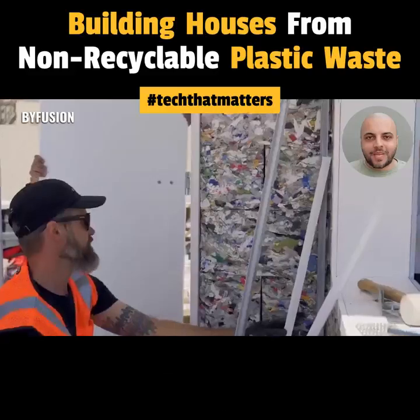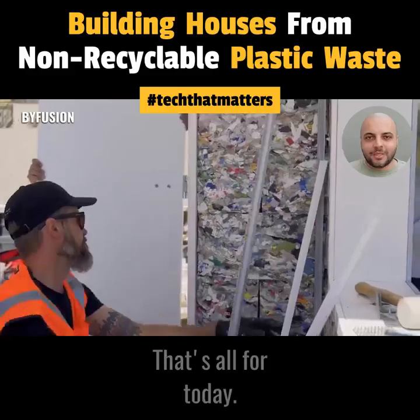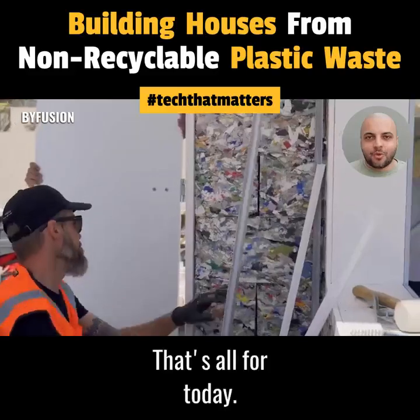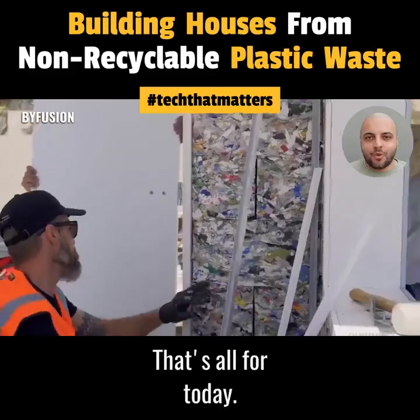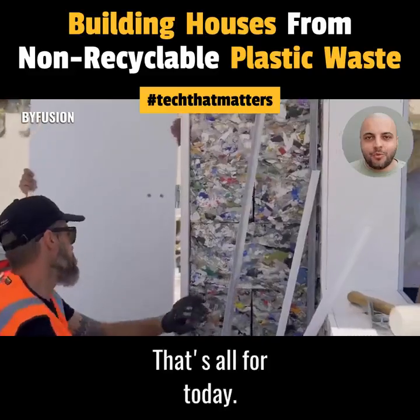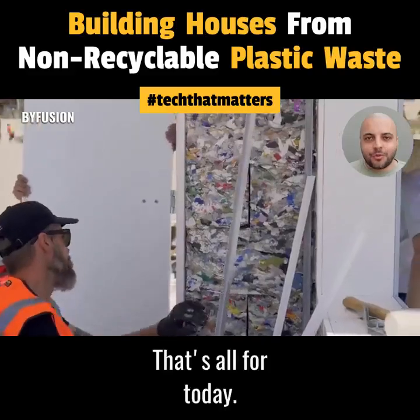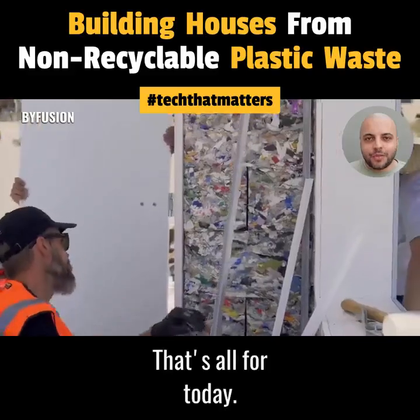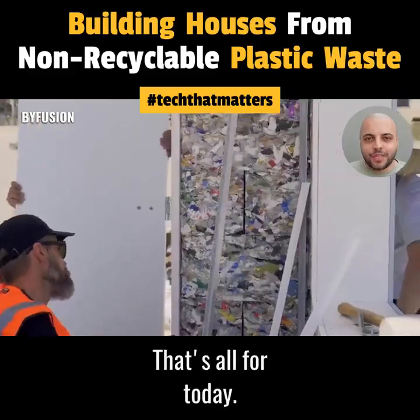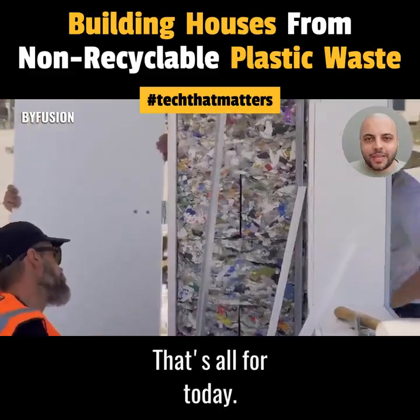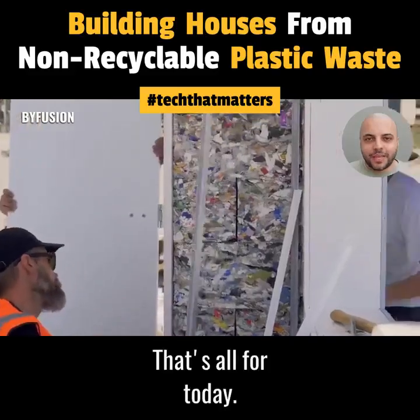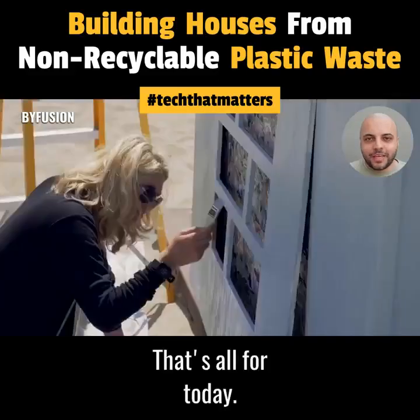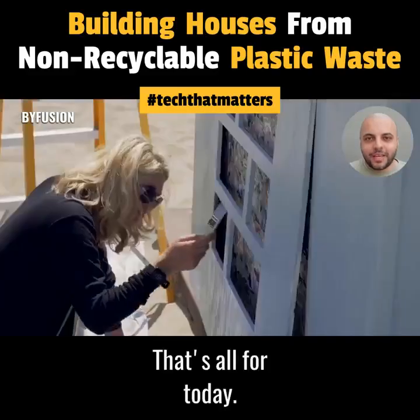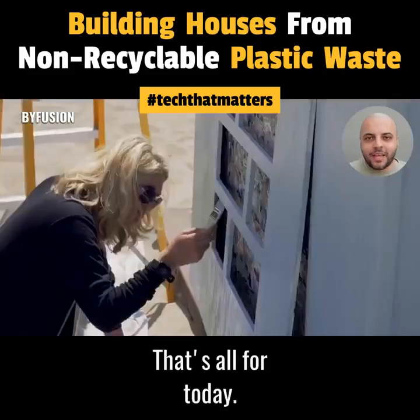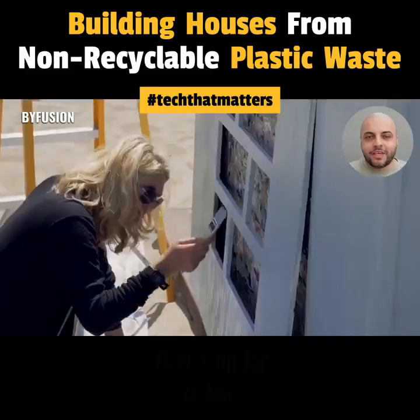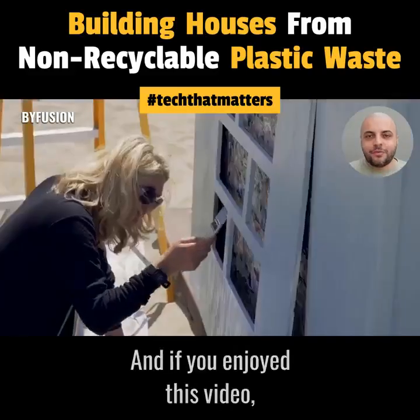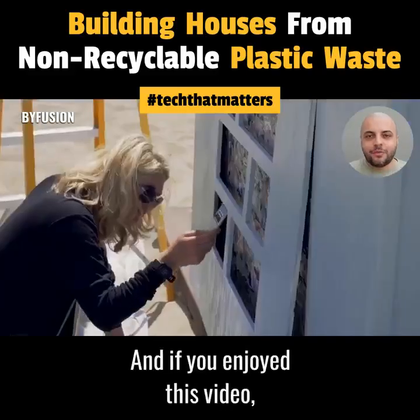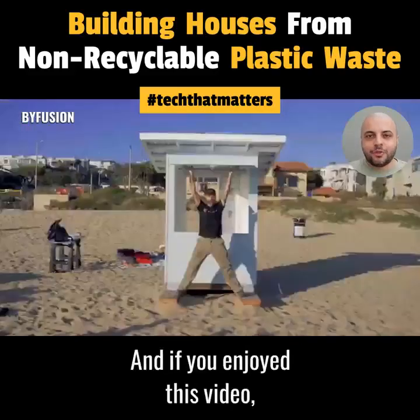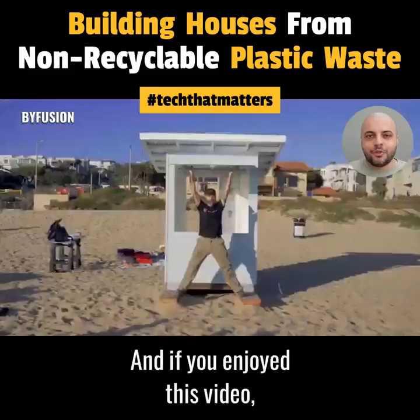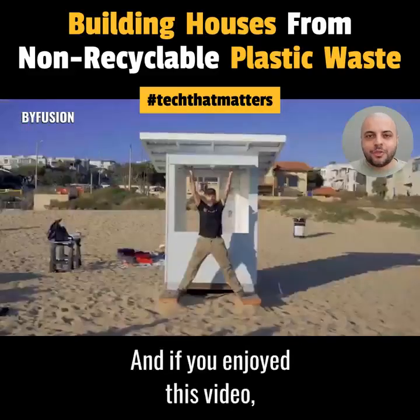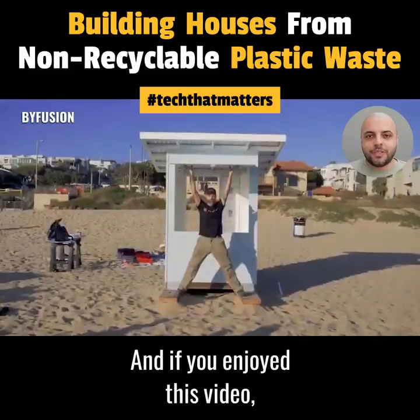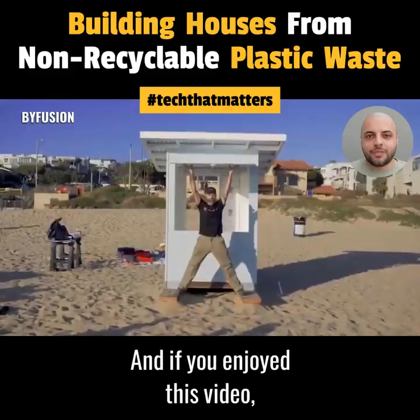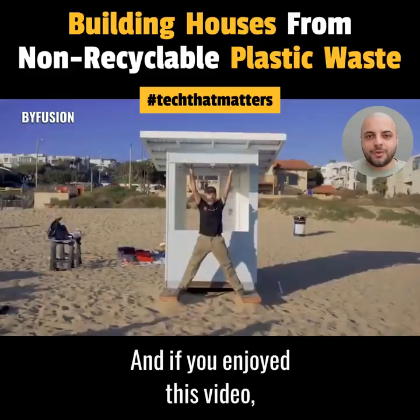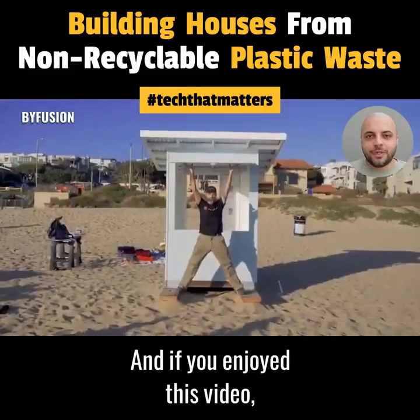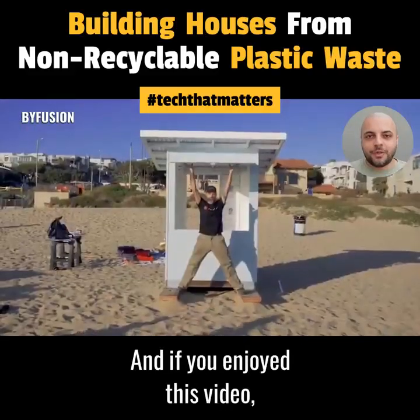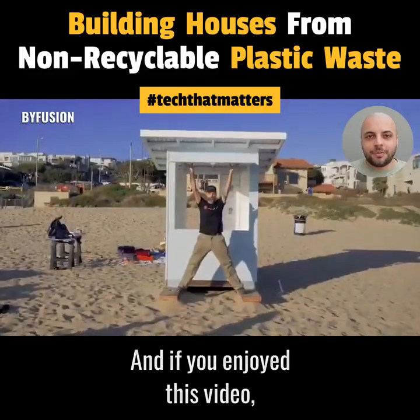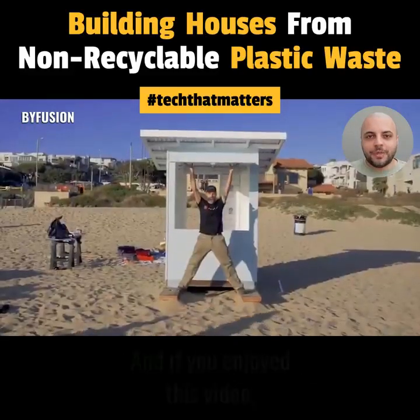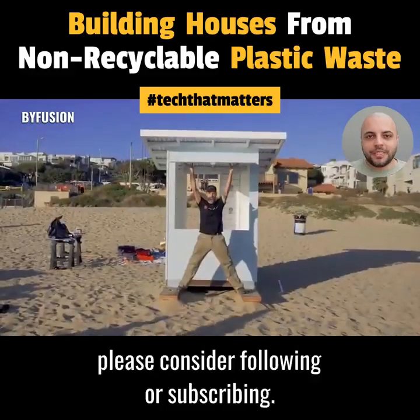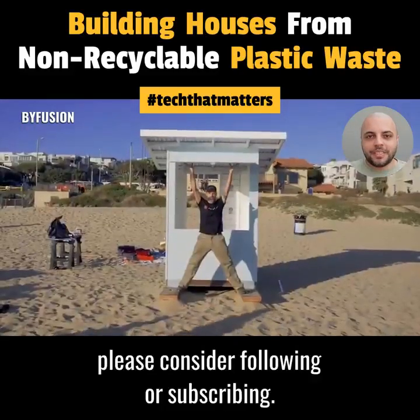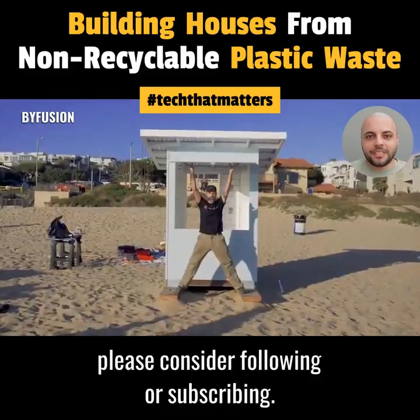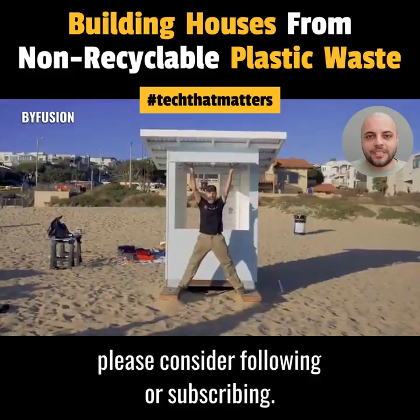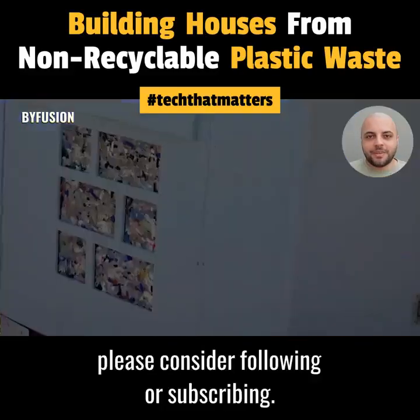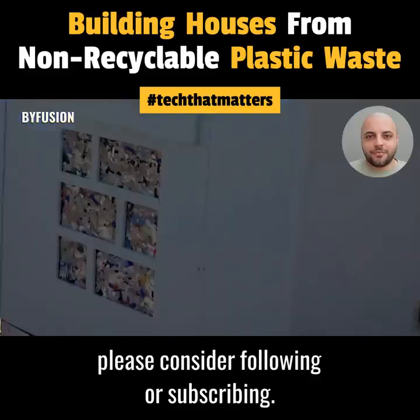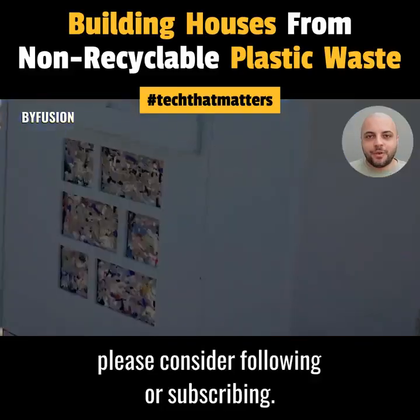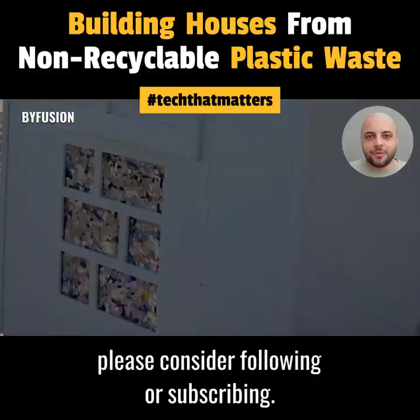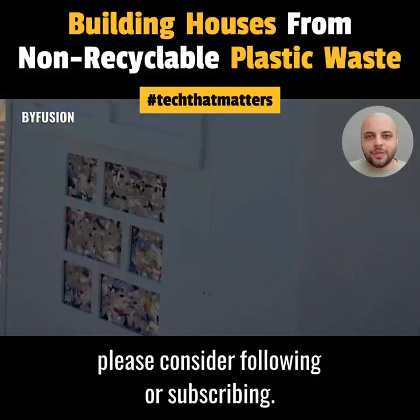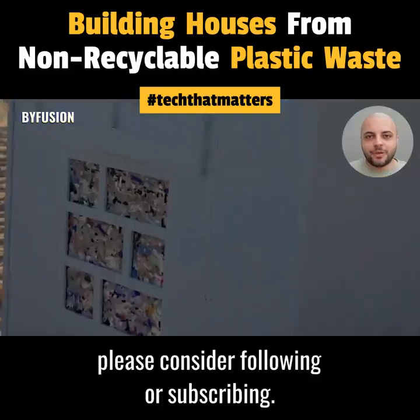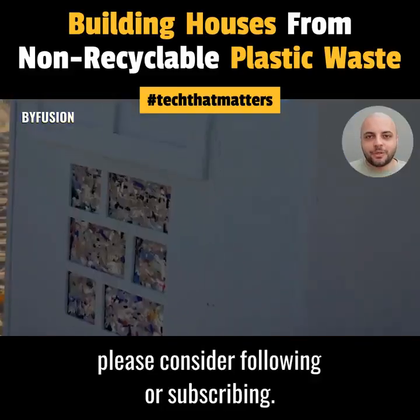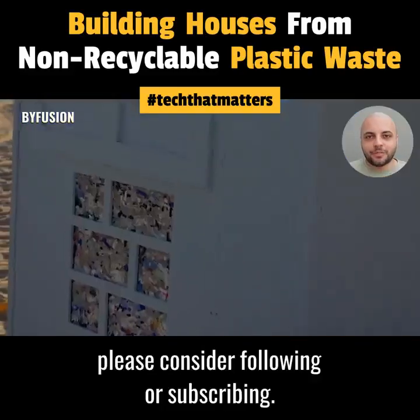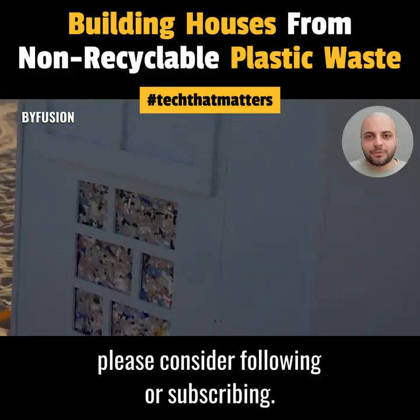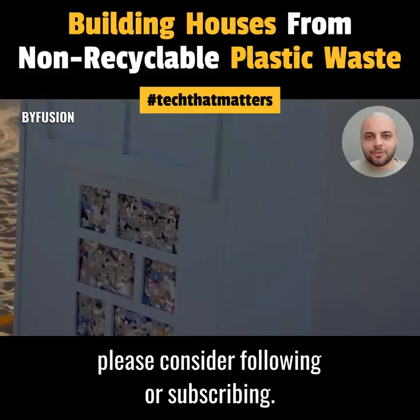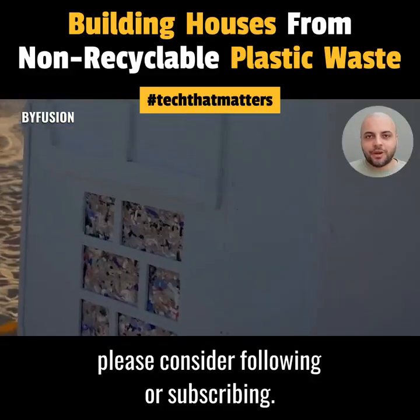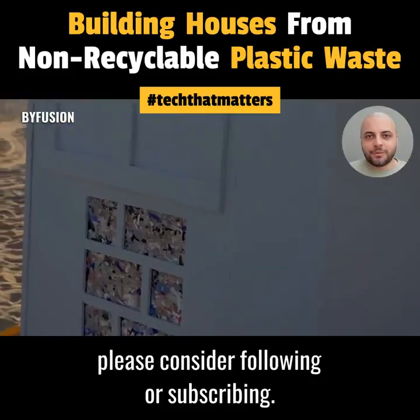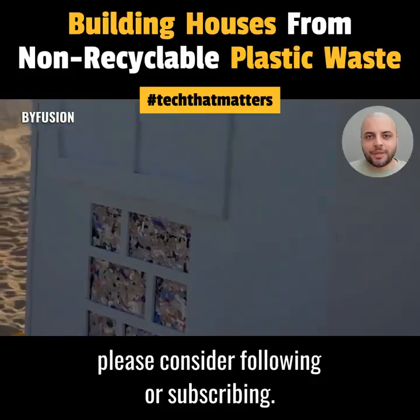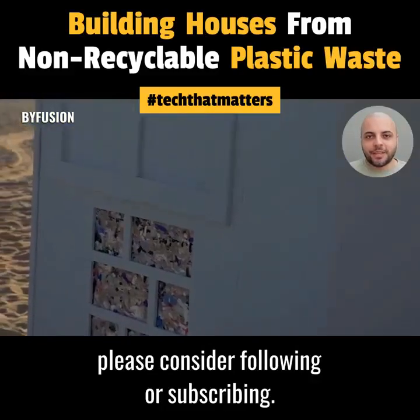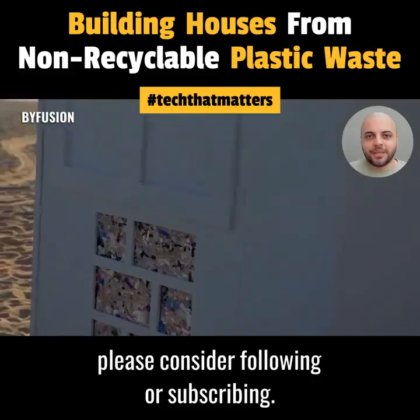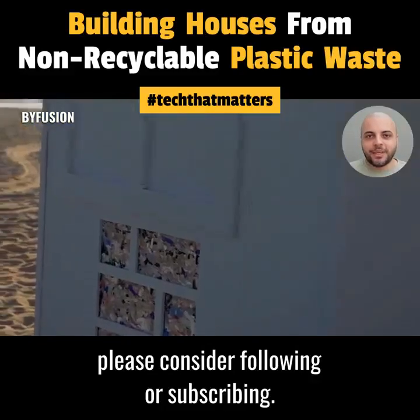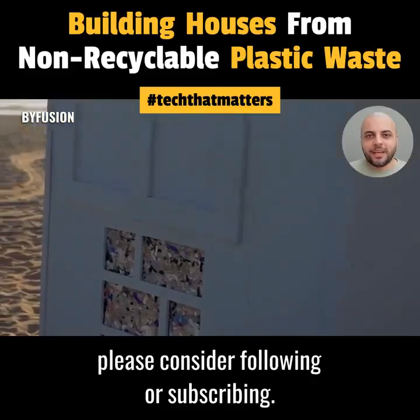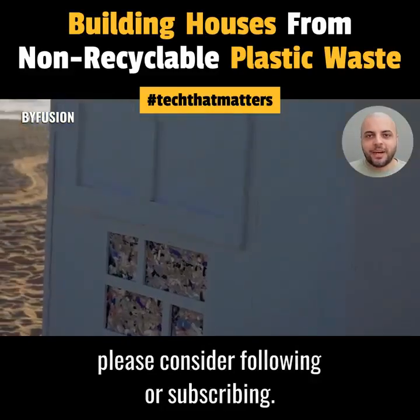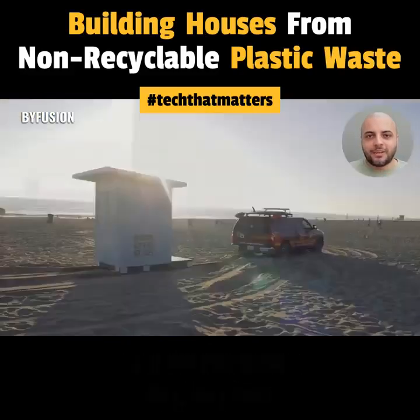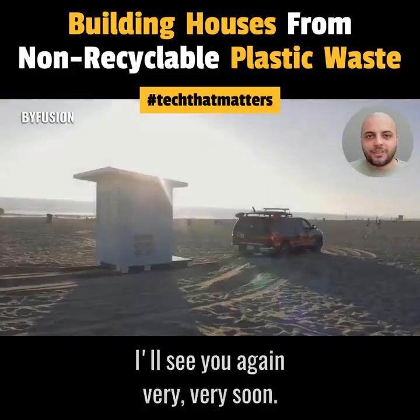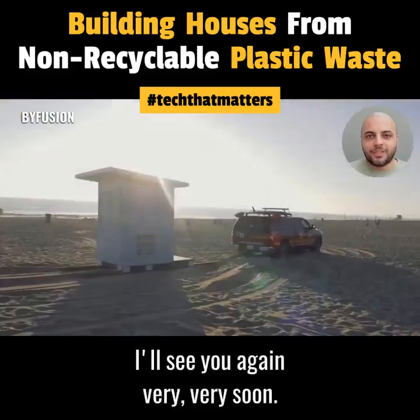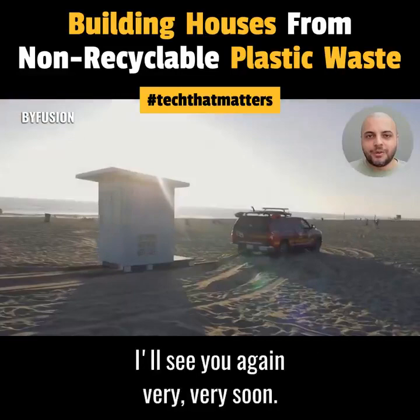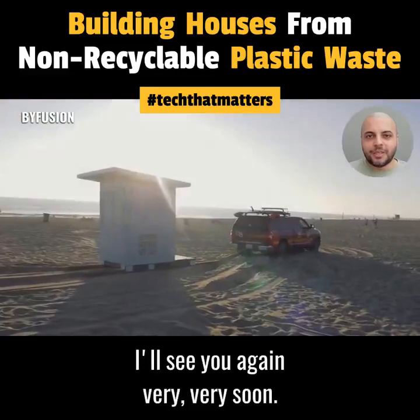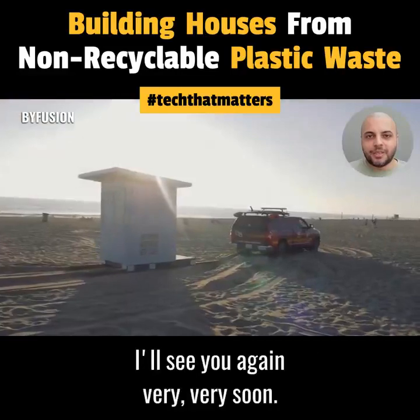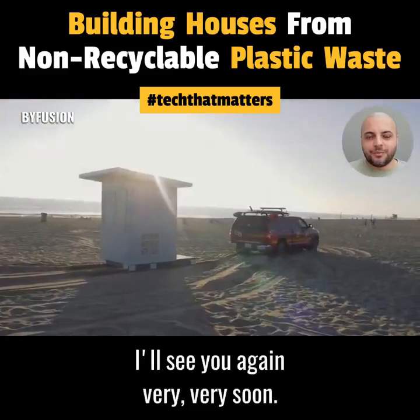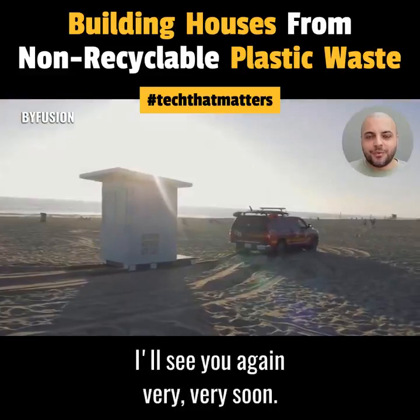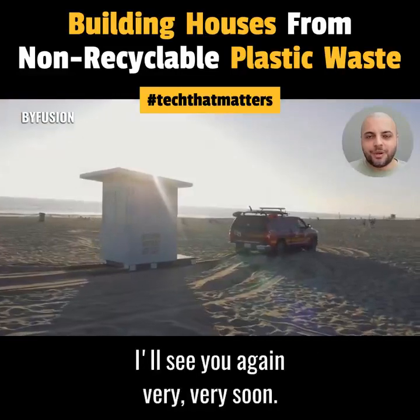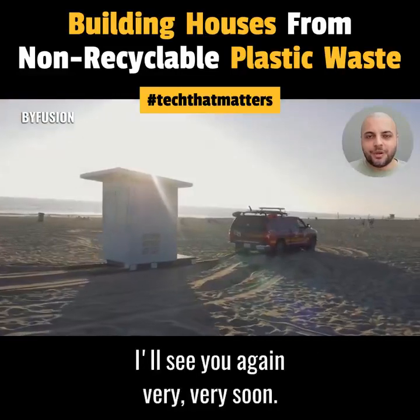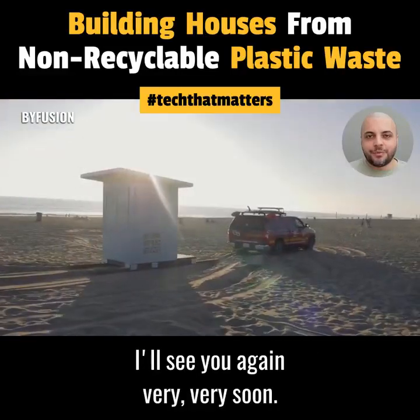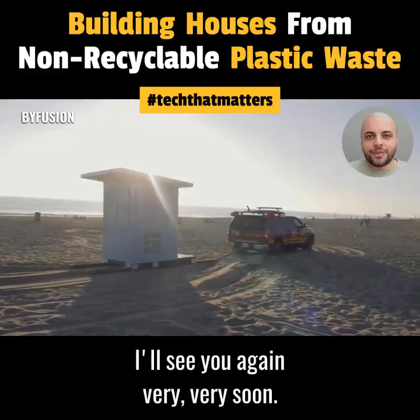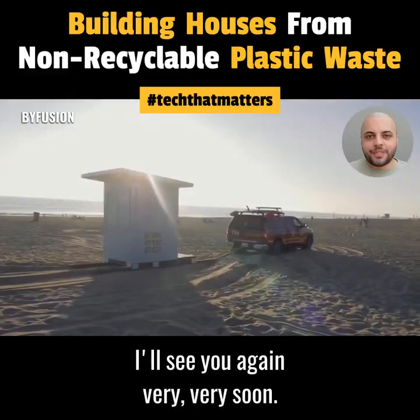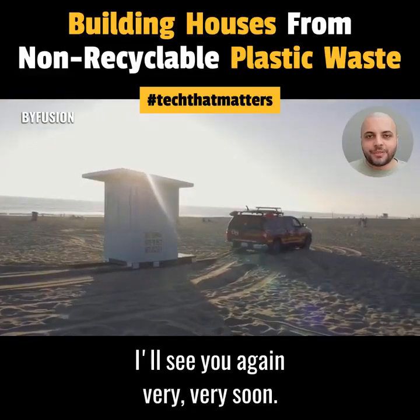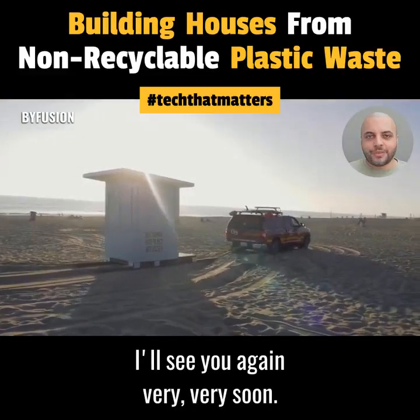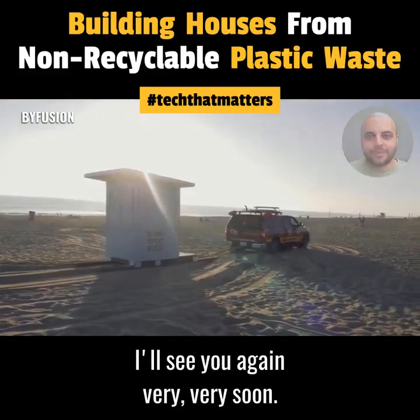That's all for today, and if you enjoyed this video, please consider following or subscribing. I'll see you again very soon.